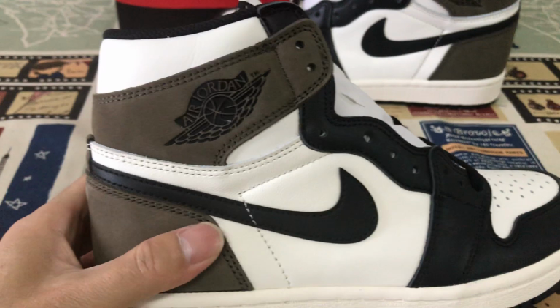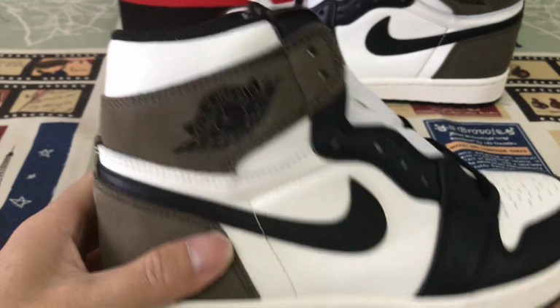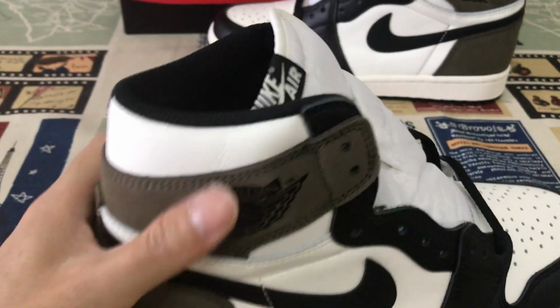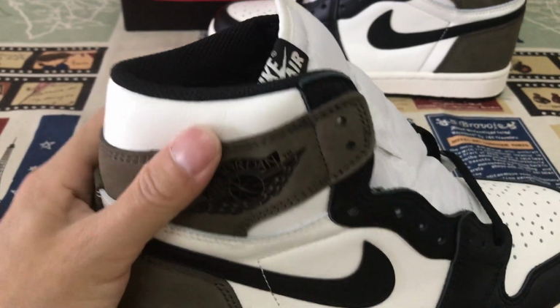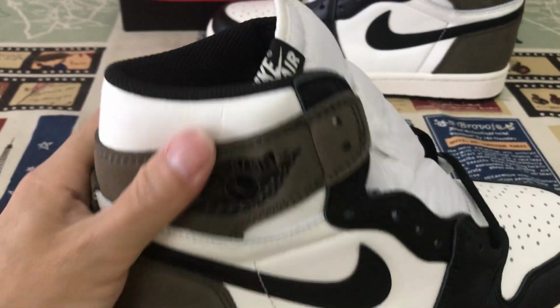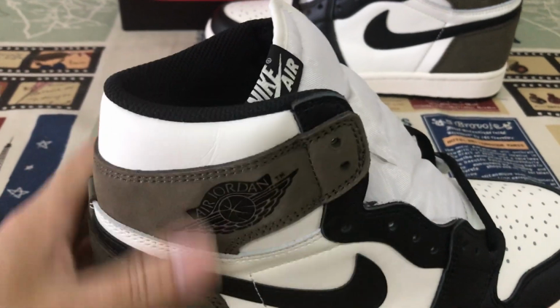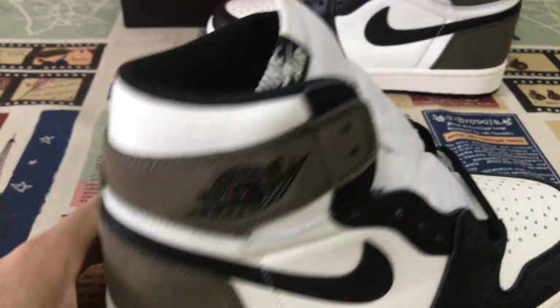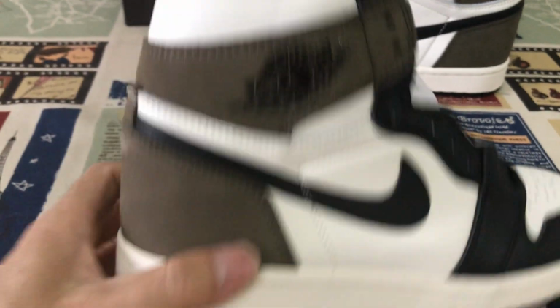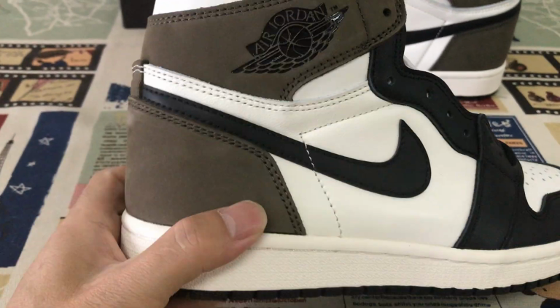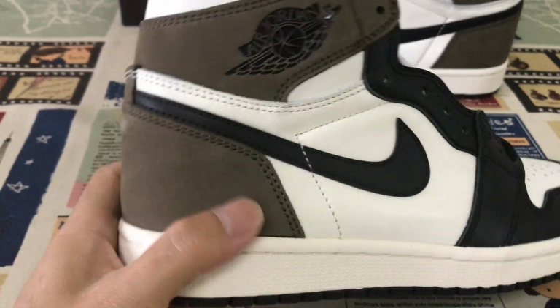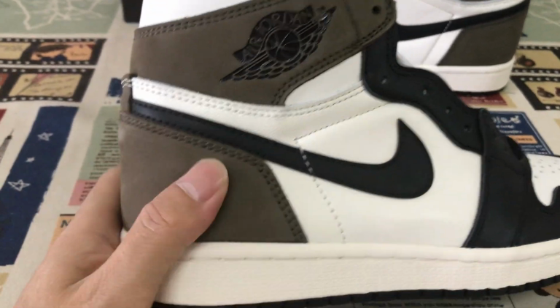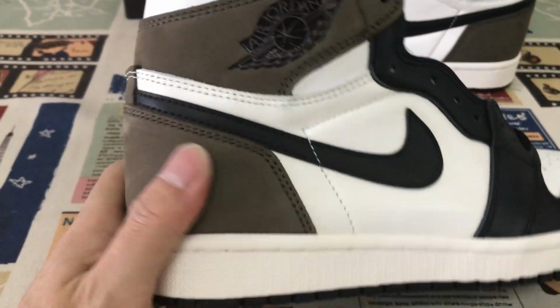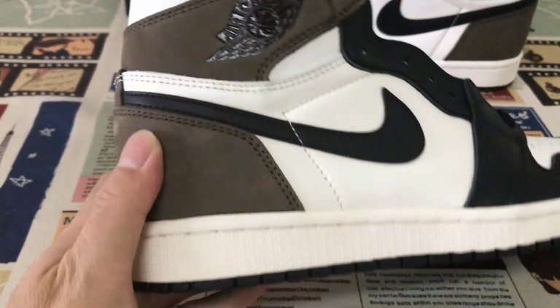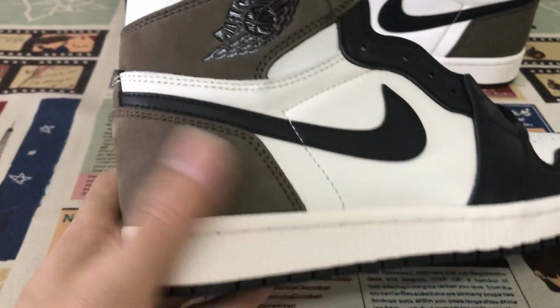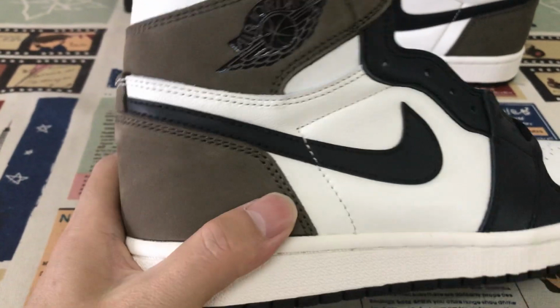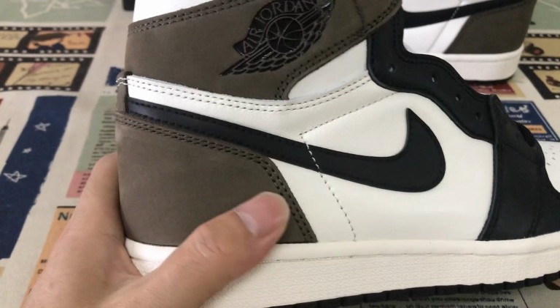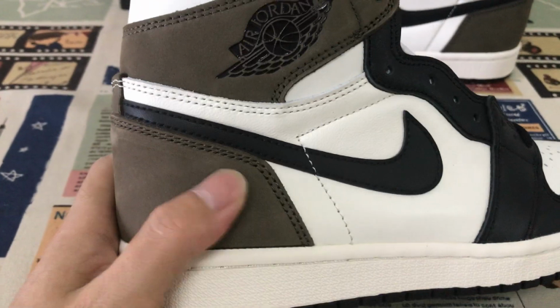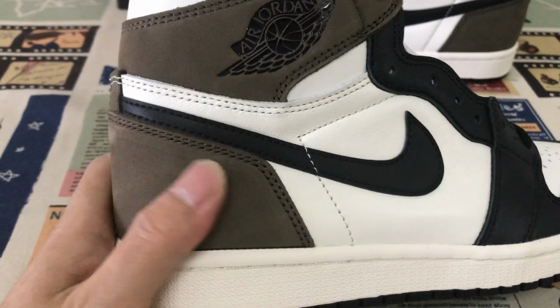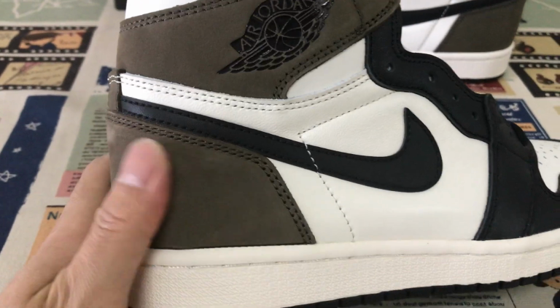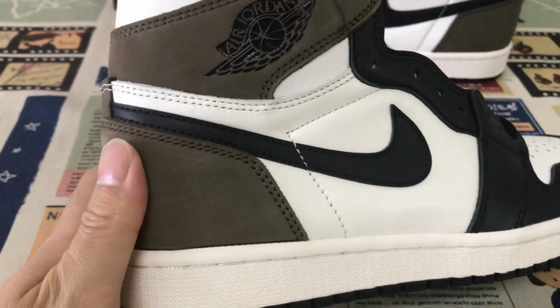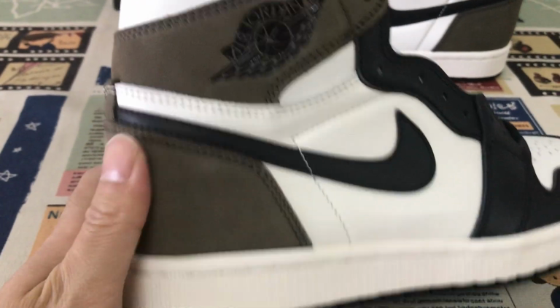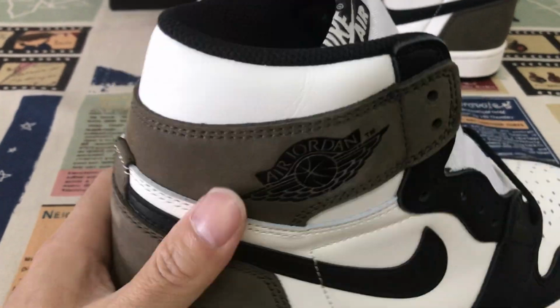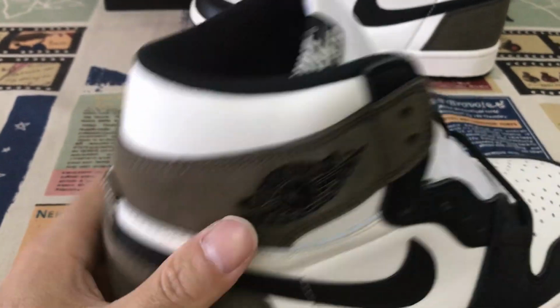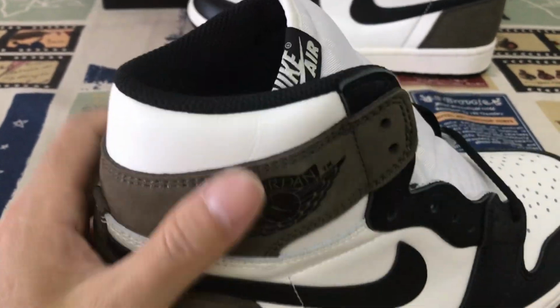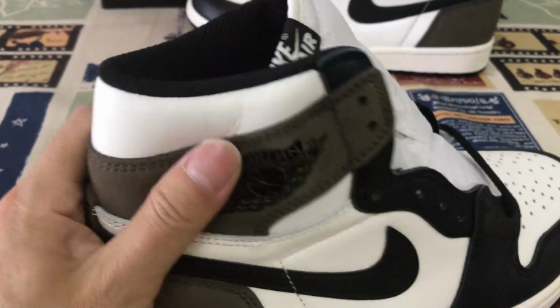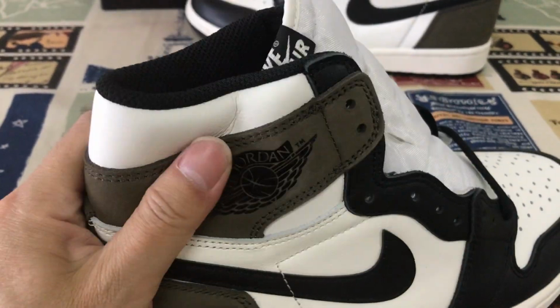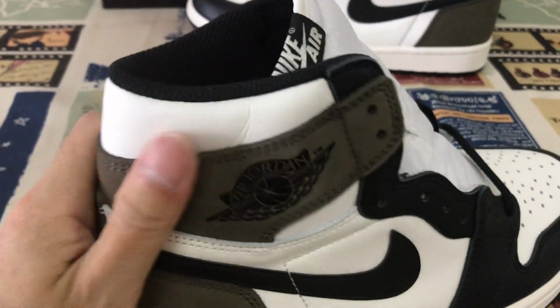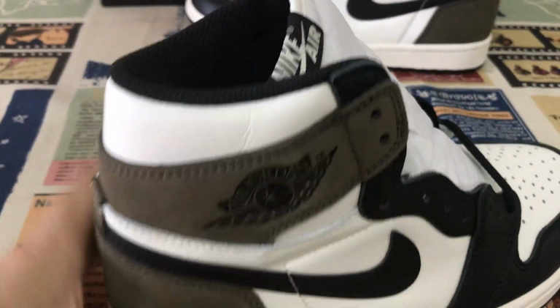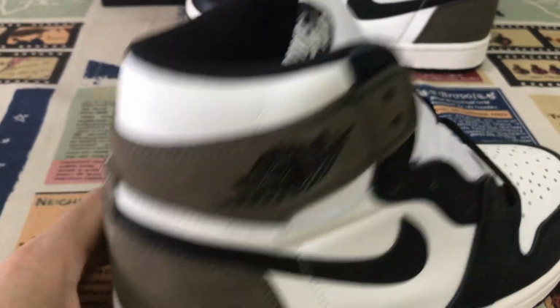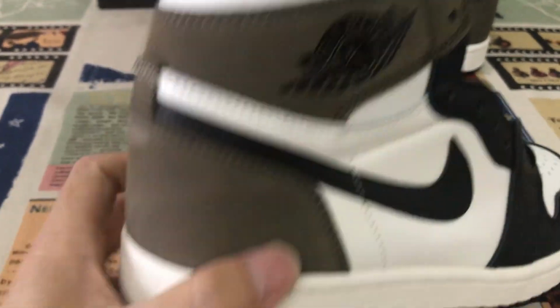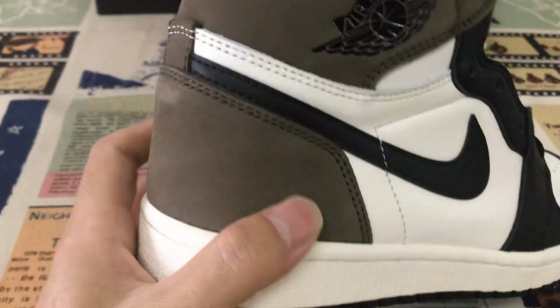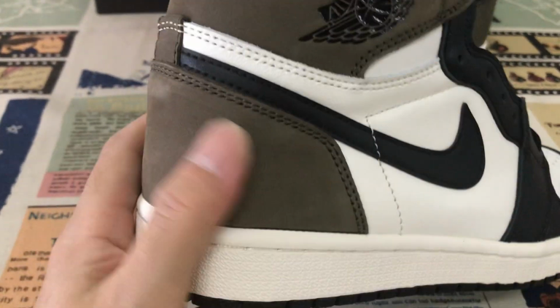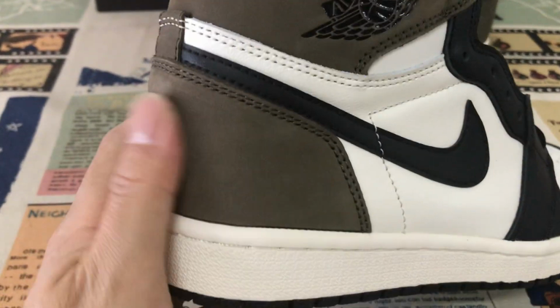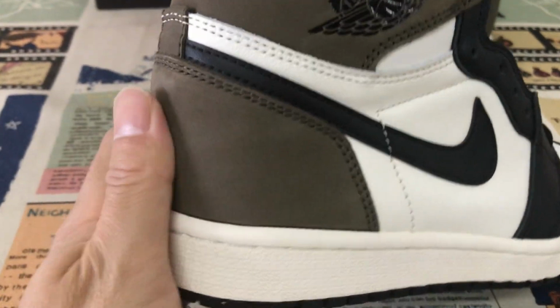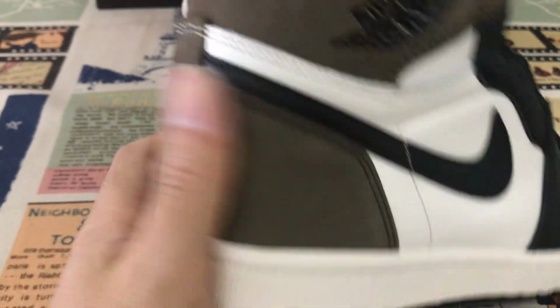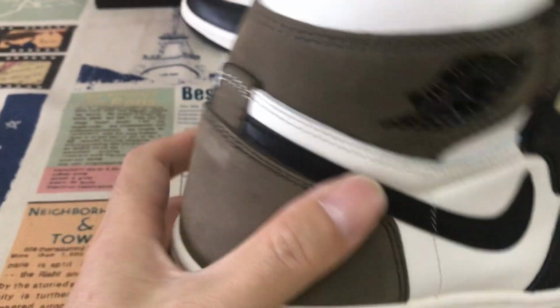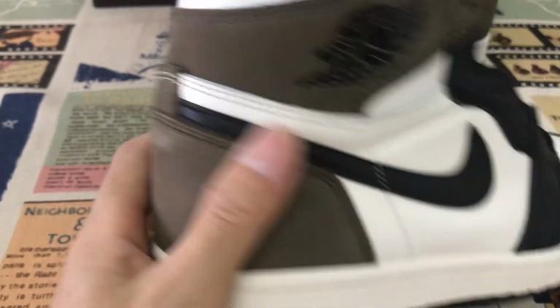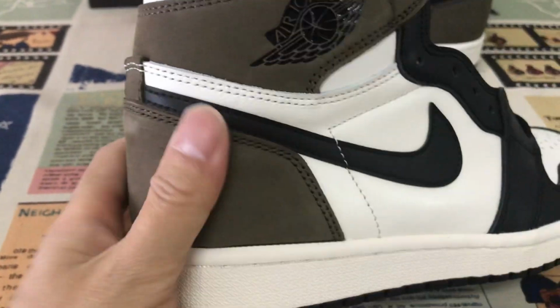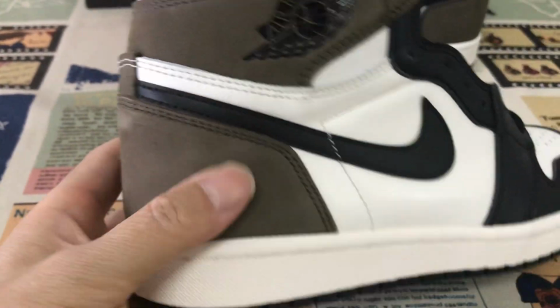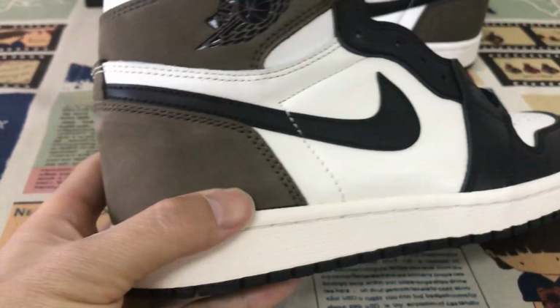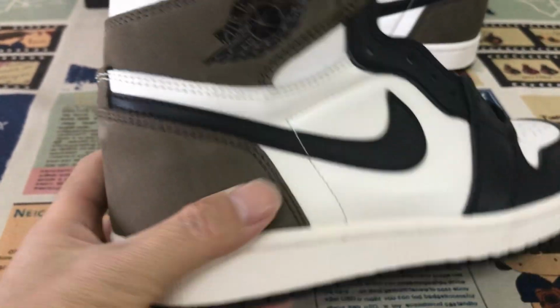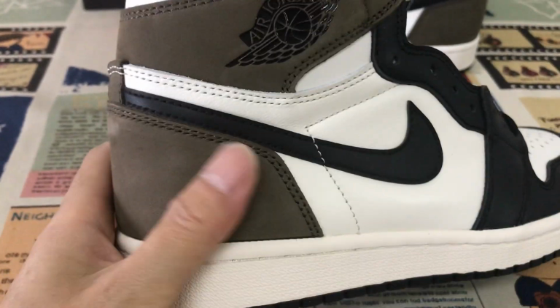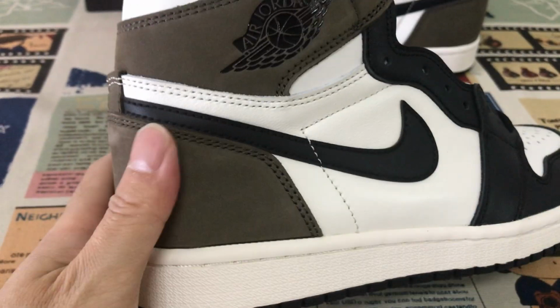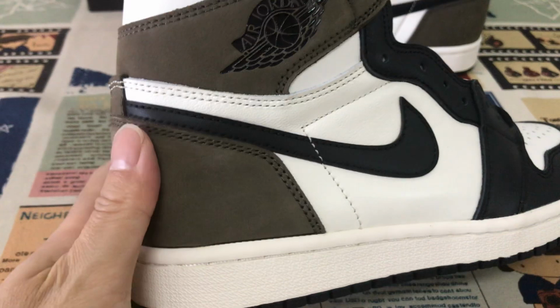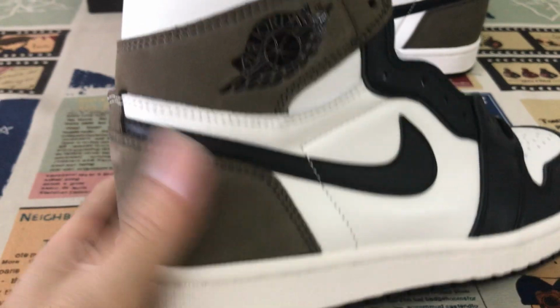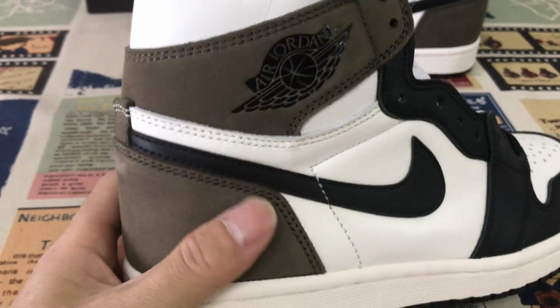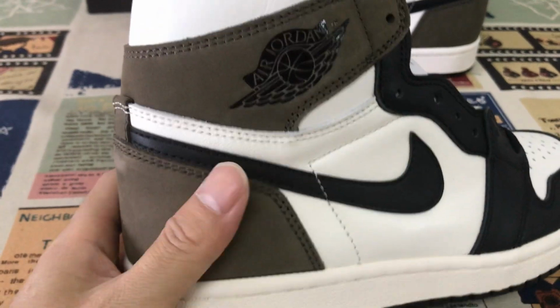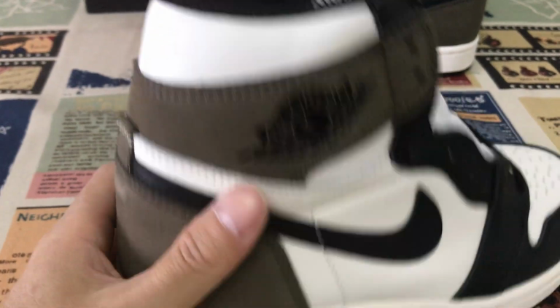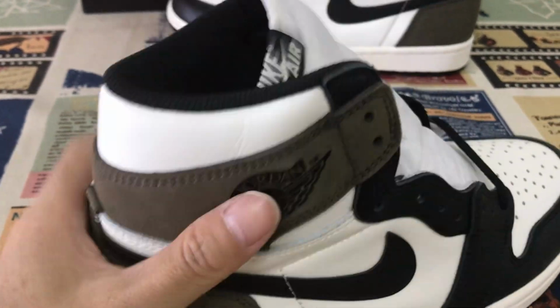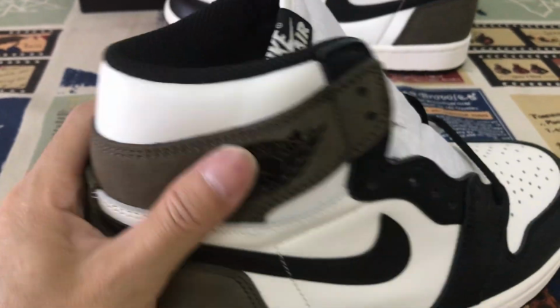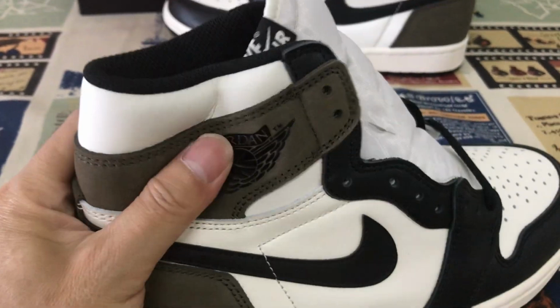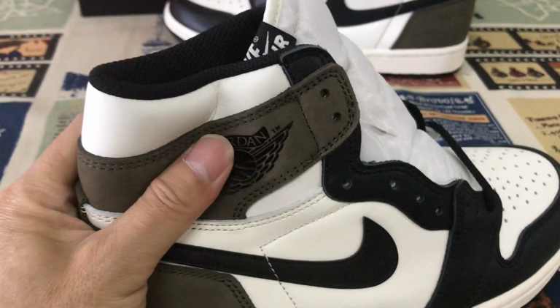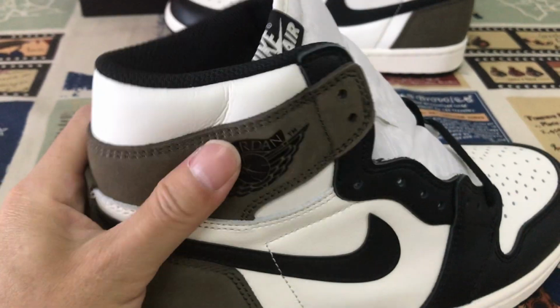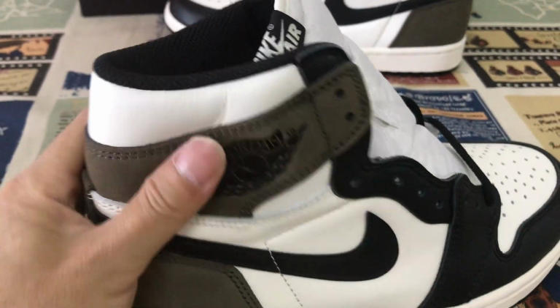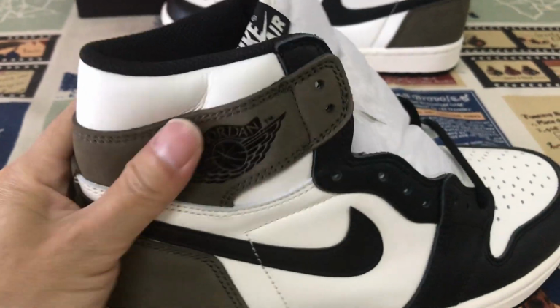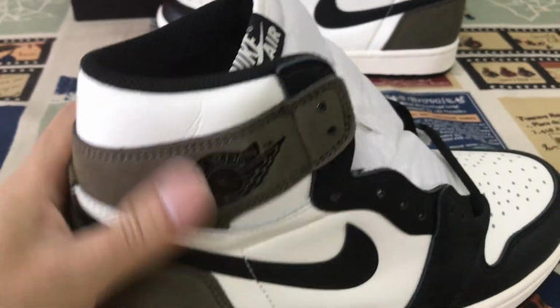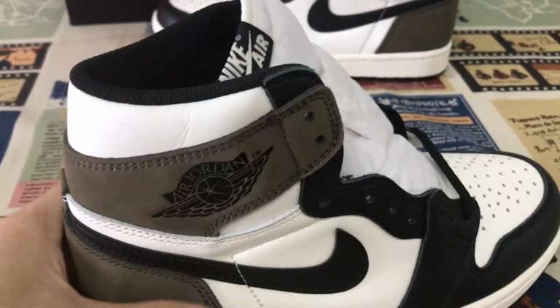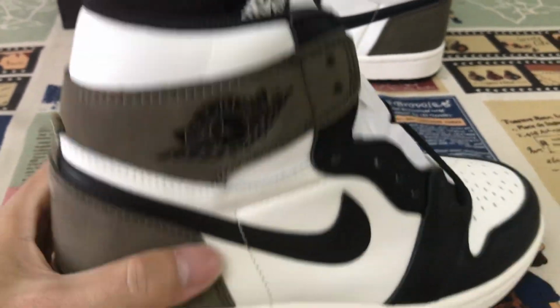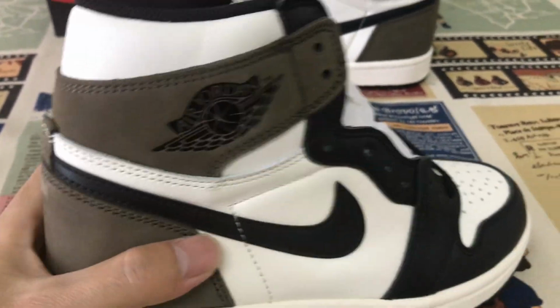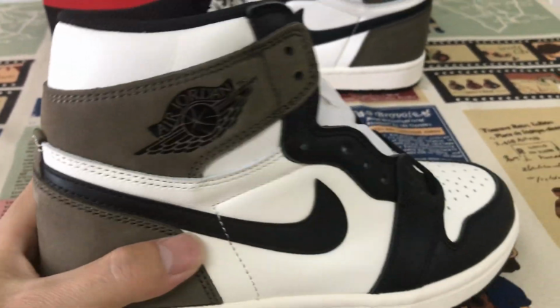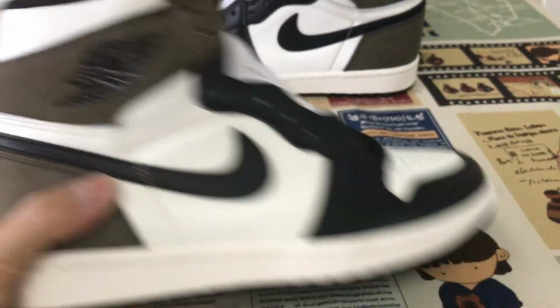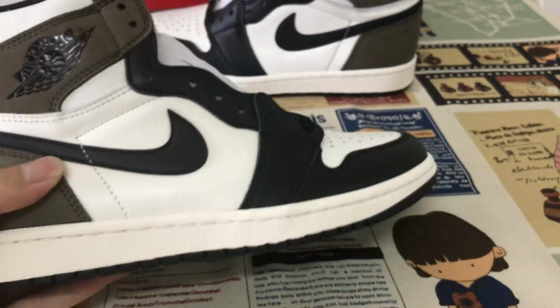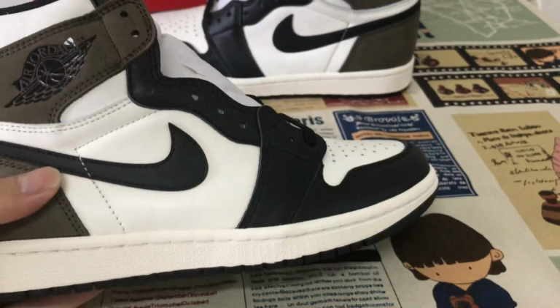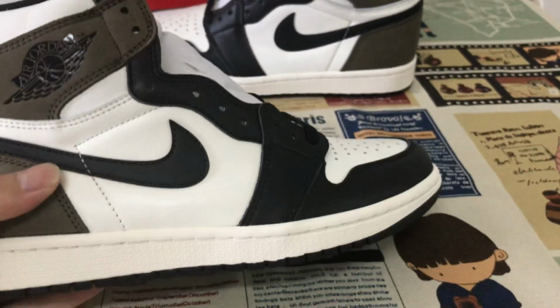Dark brown, new bag leather — that's the new bag leather. That's really smooth and soft nubuck leather.